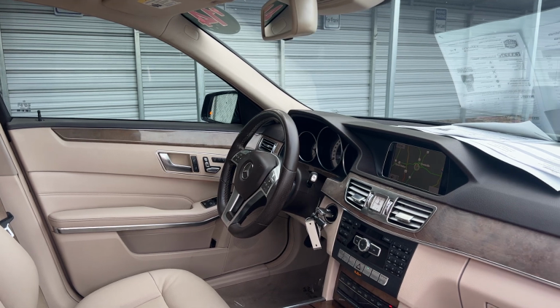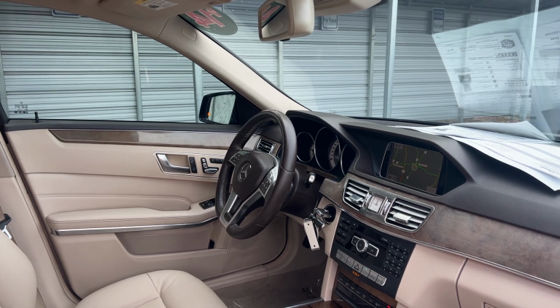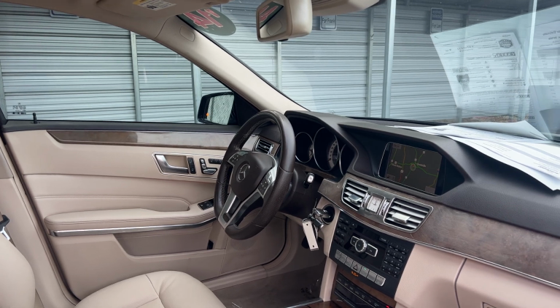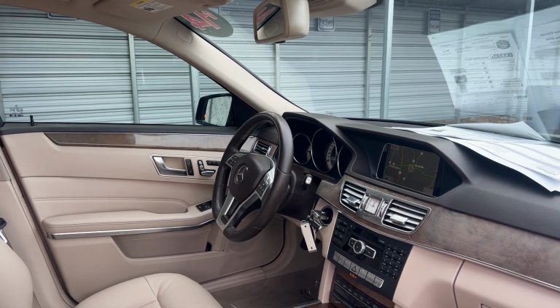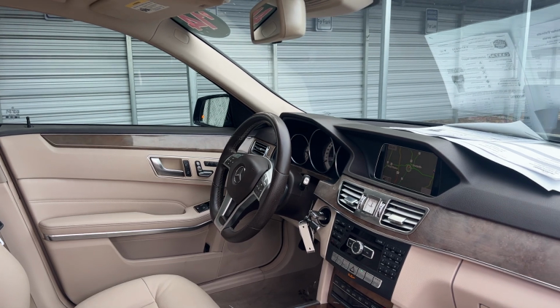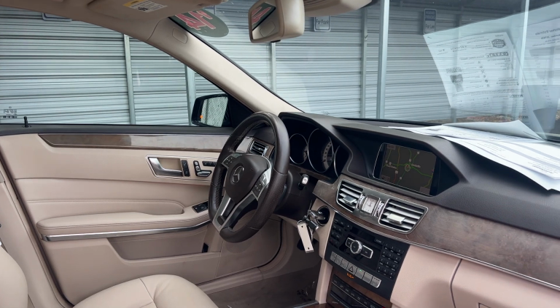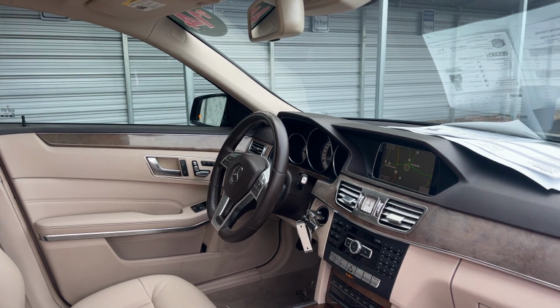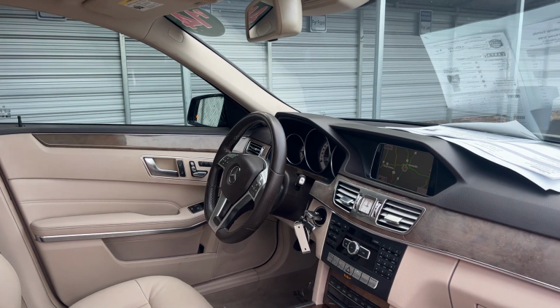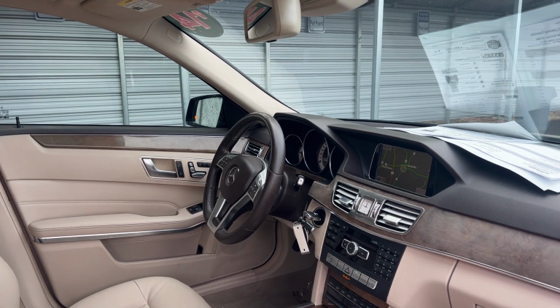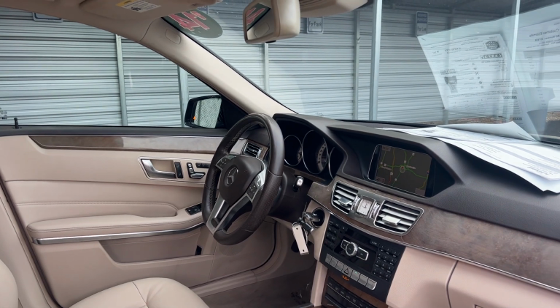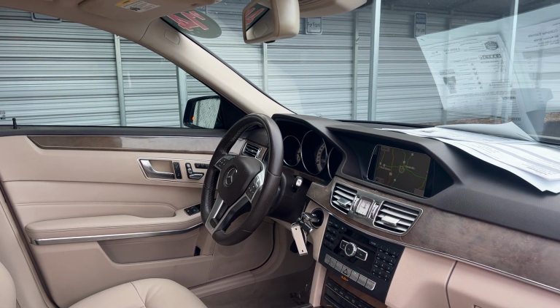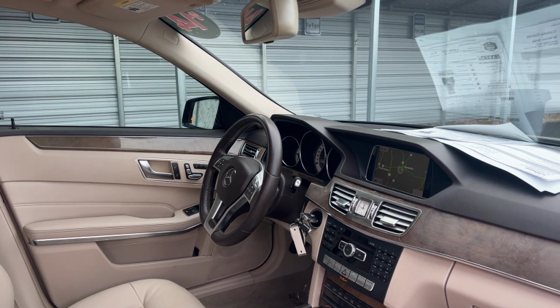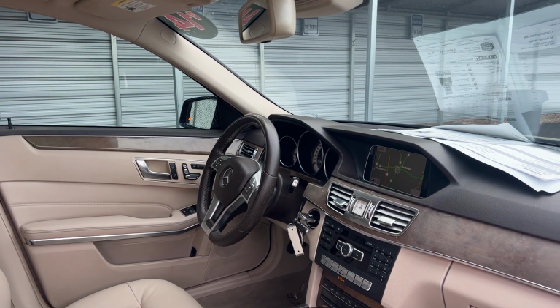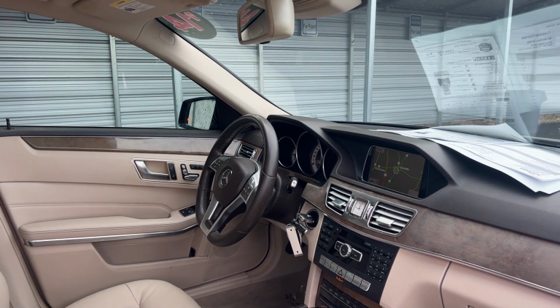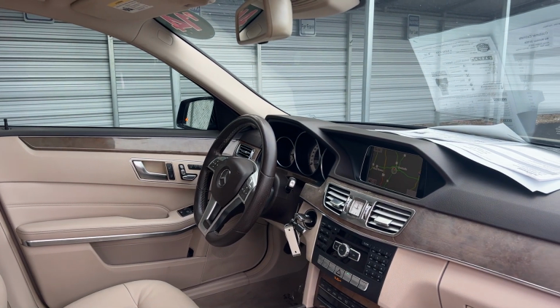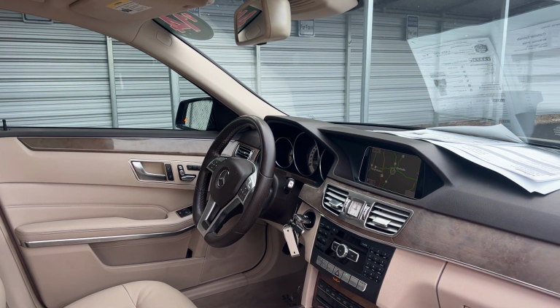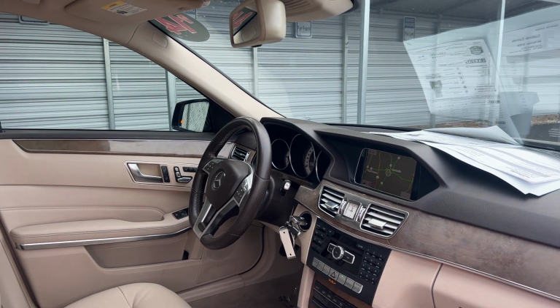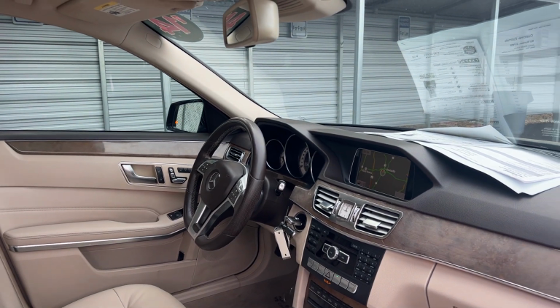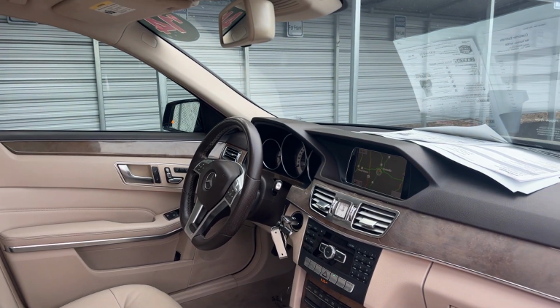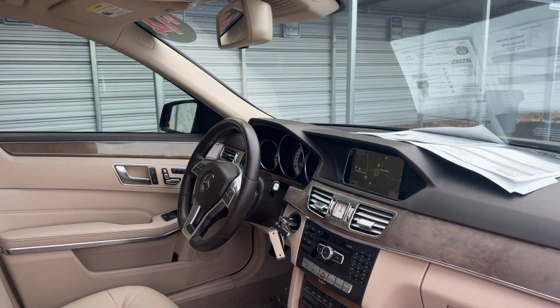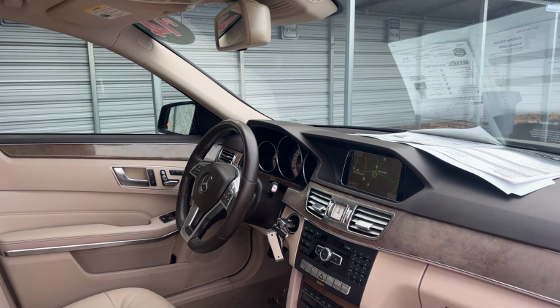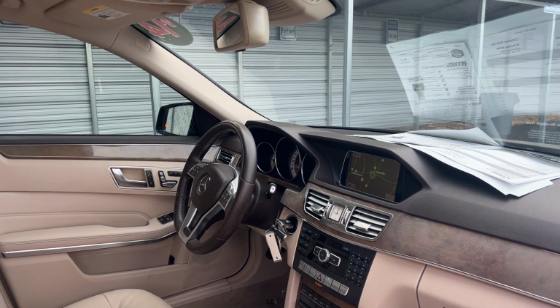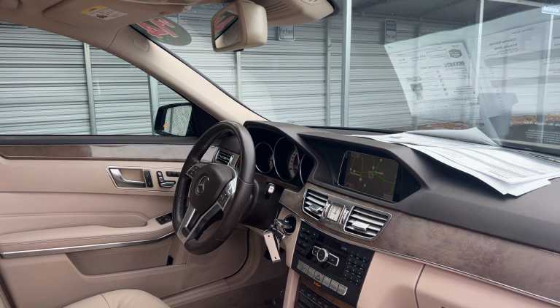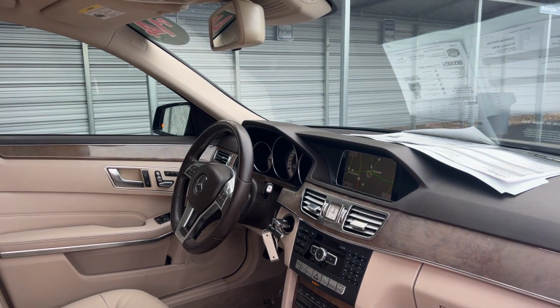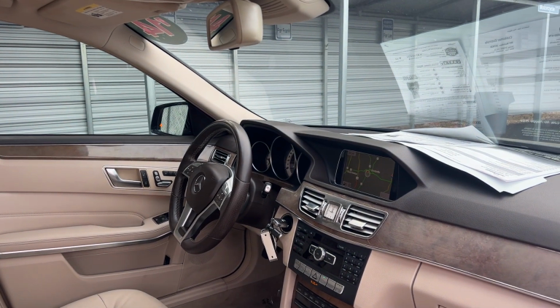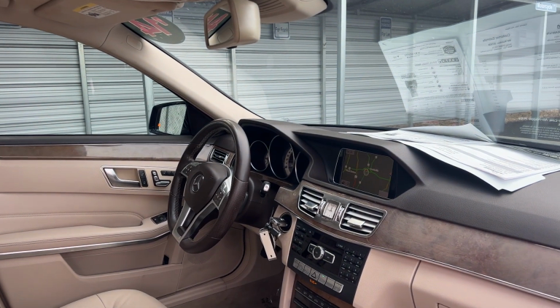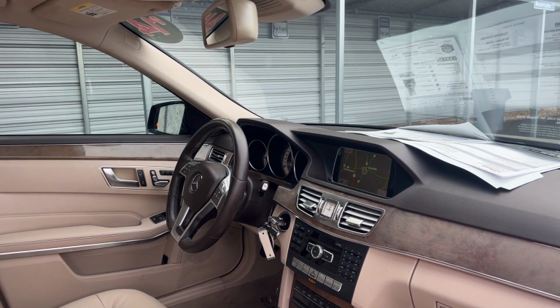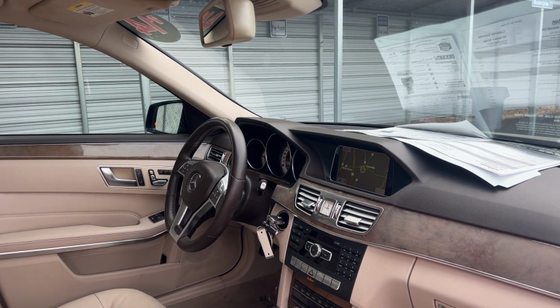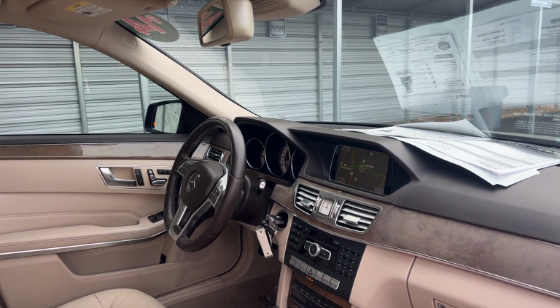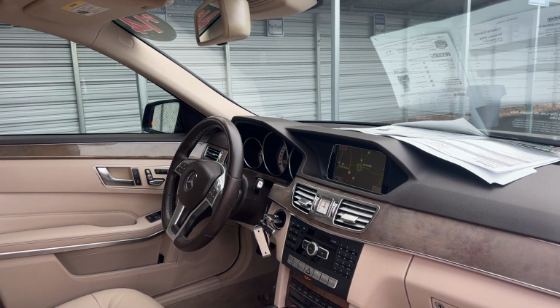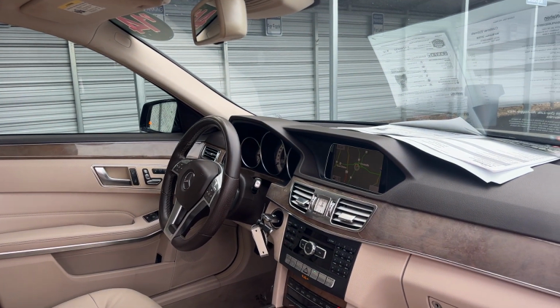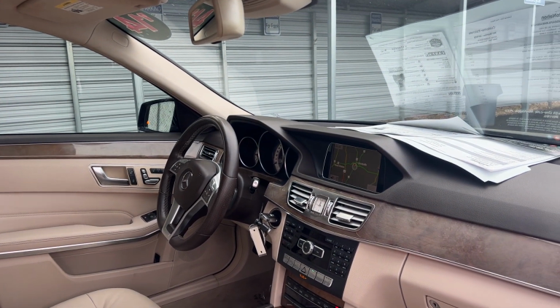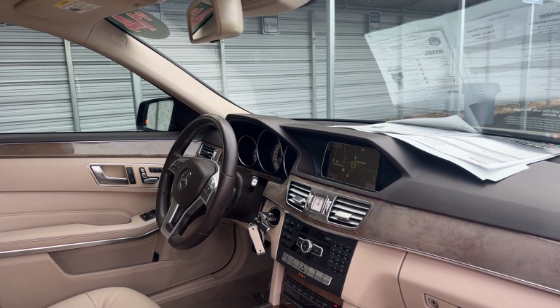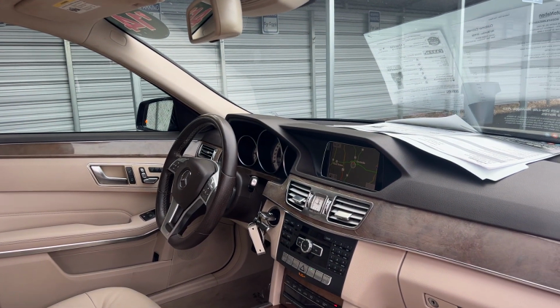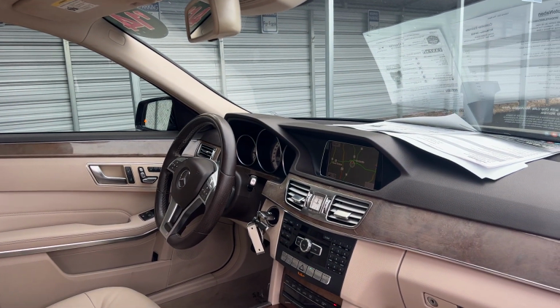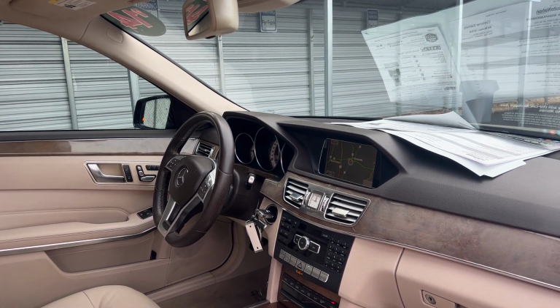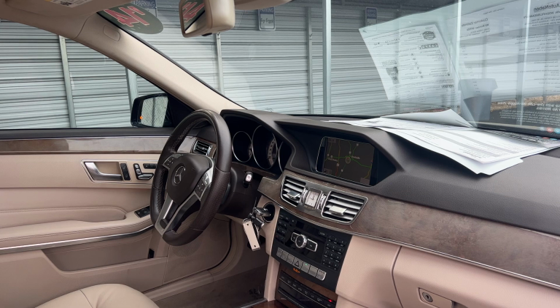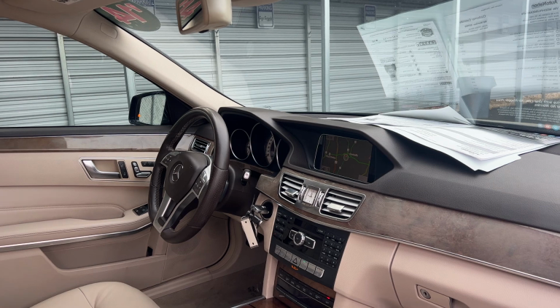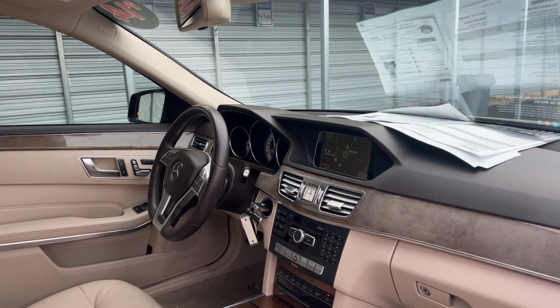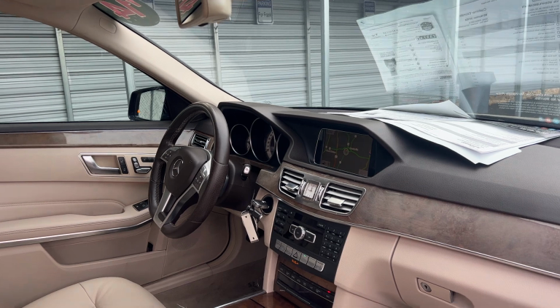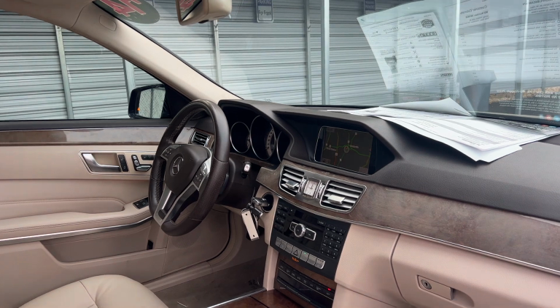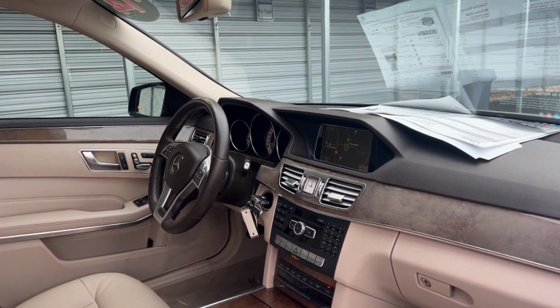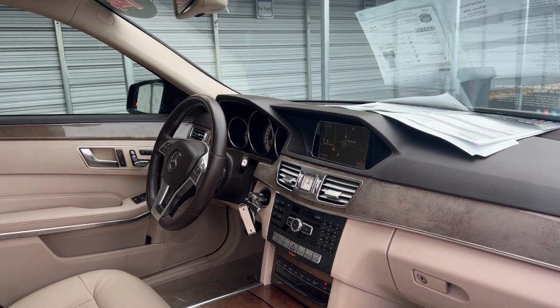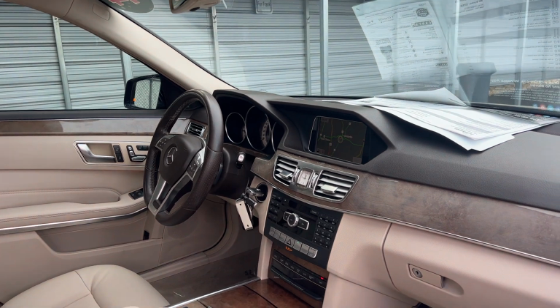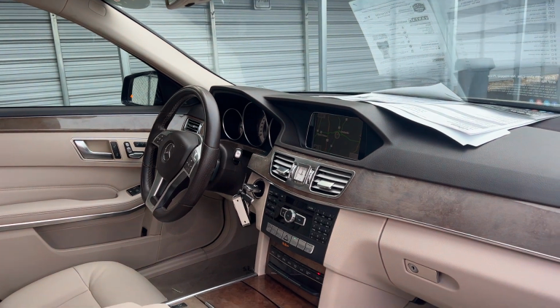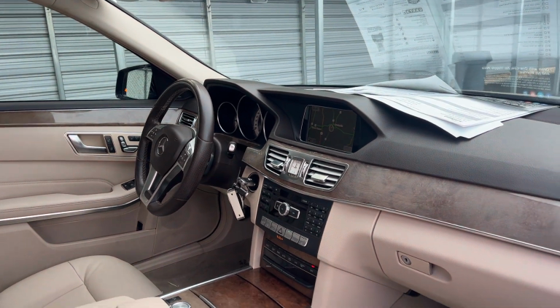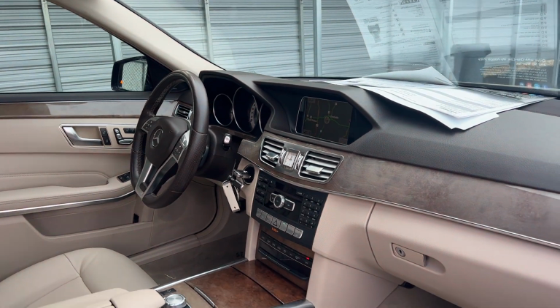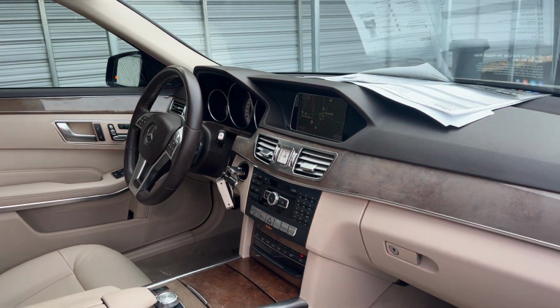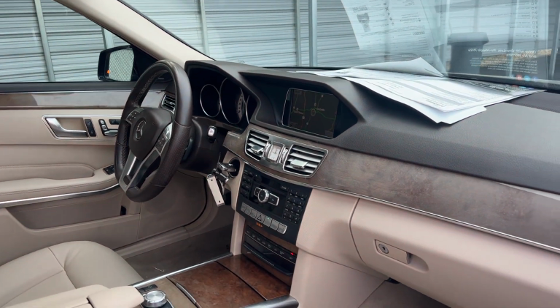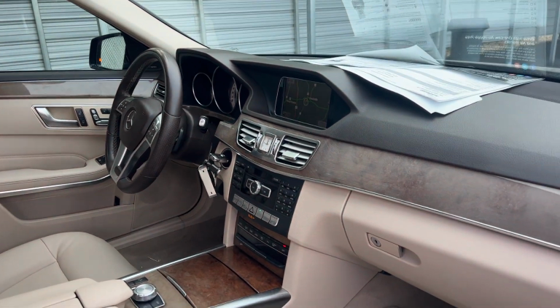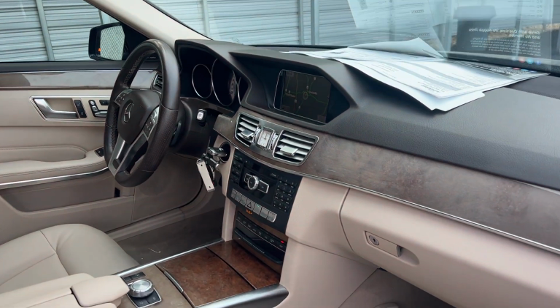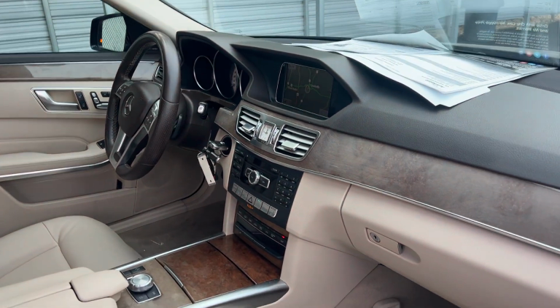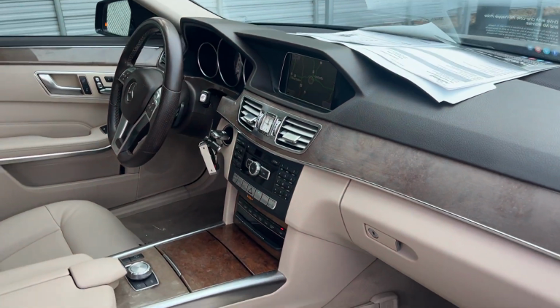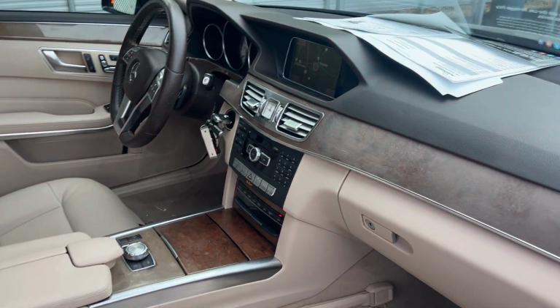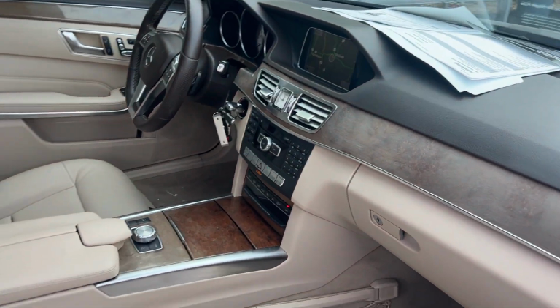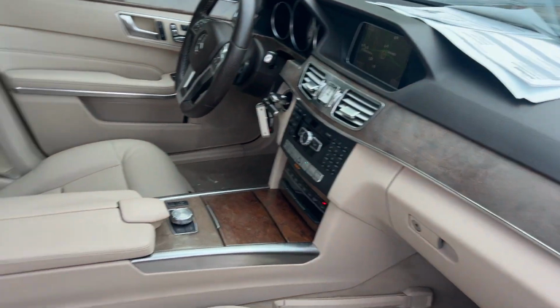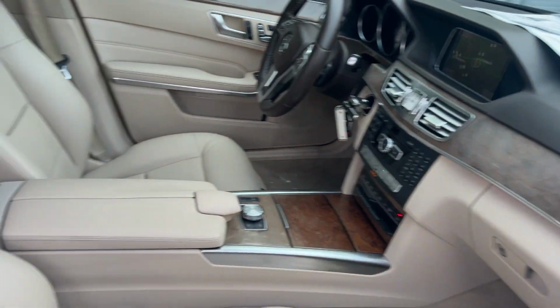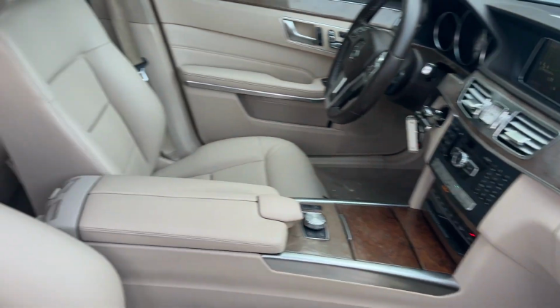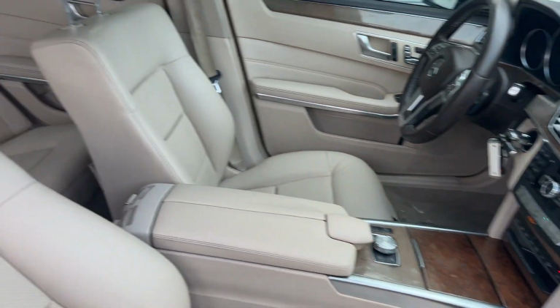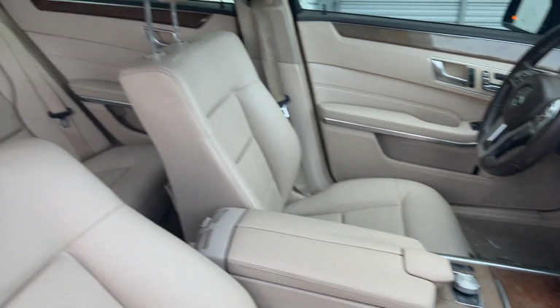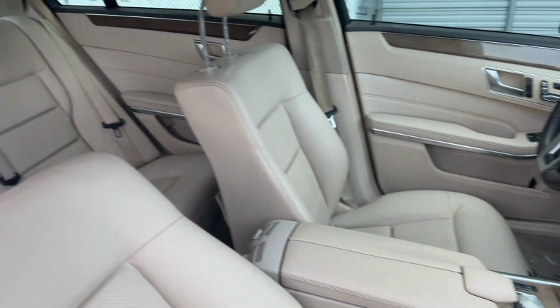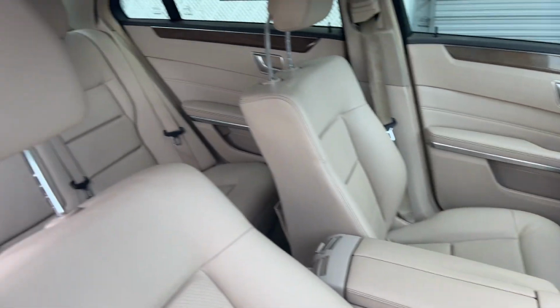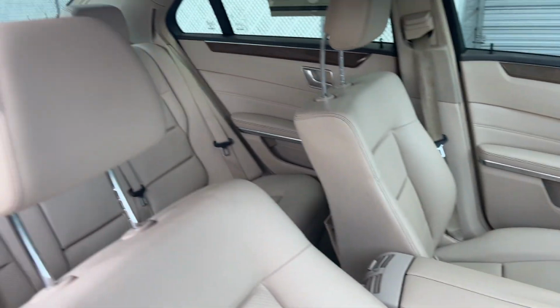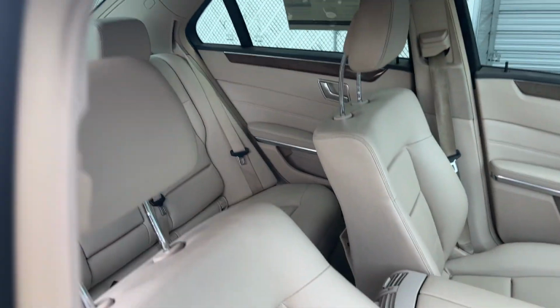Leather wrap steering wheel, paddle shifters, navigation, satellite radio, heated seats, electronic climate control.